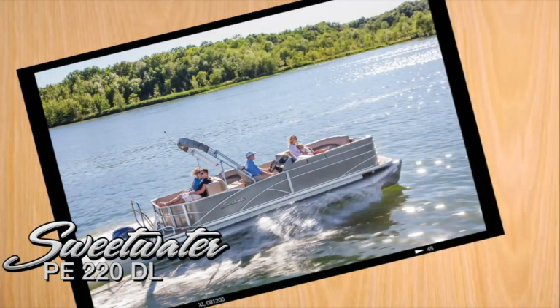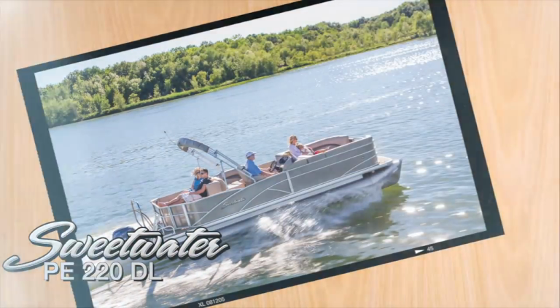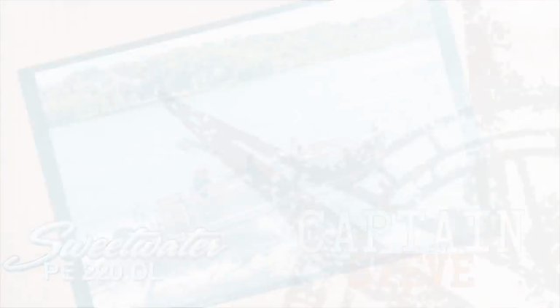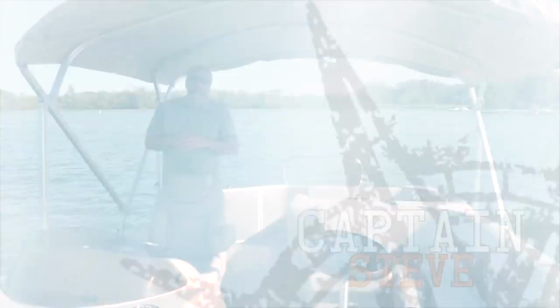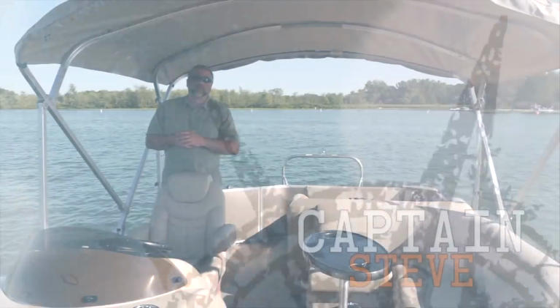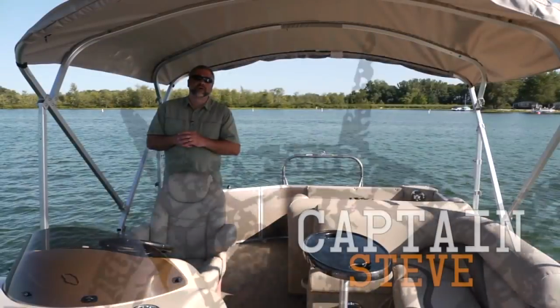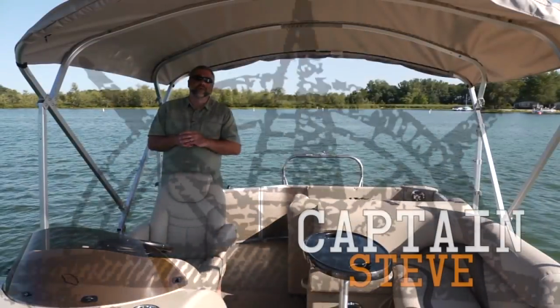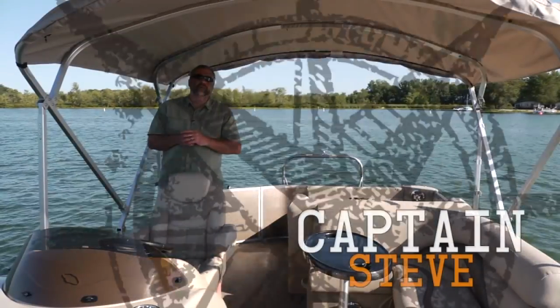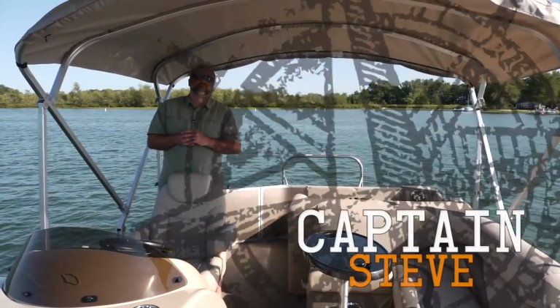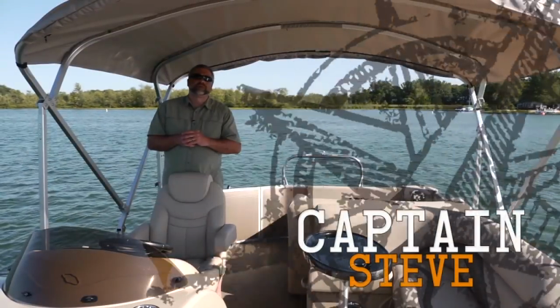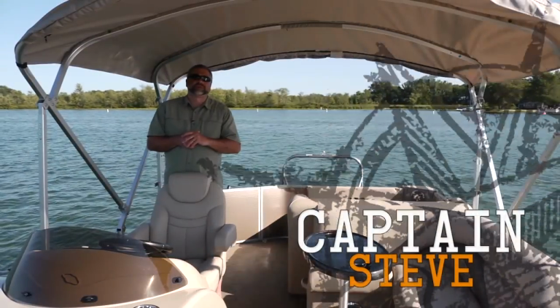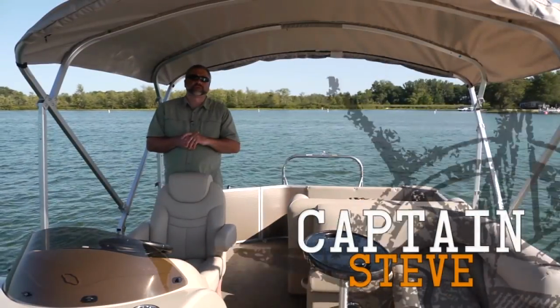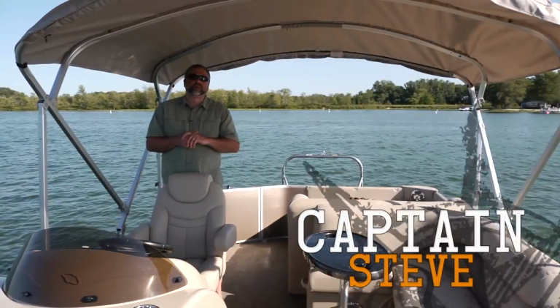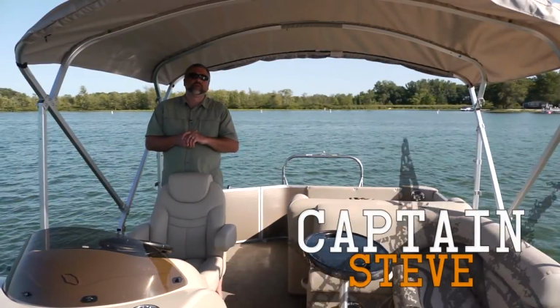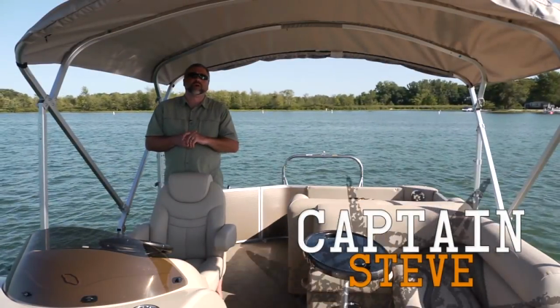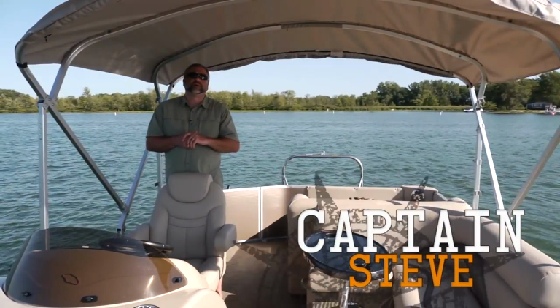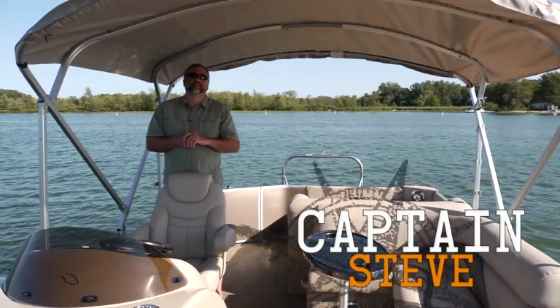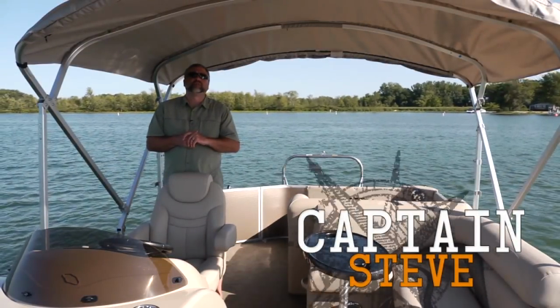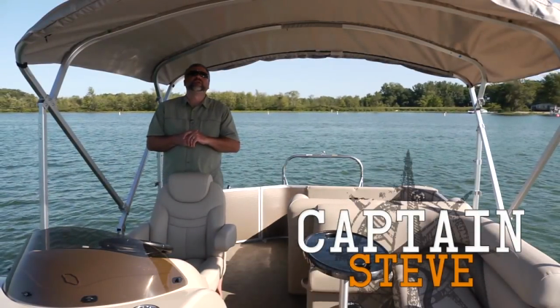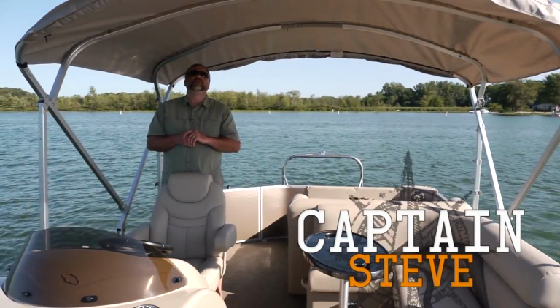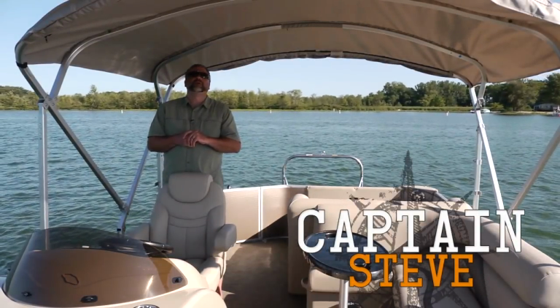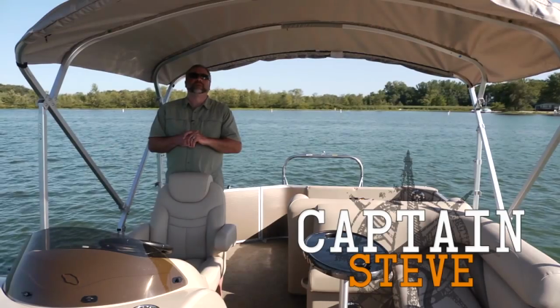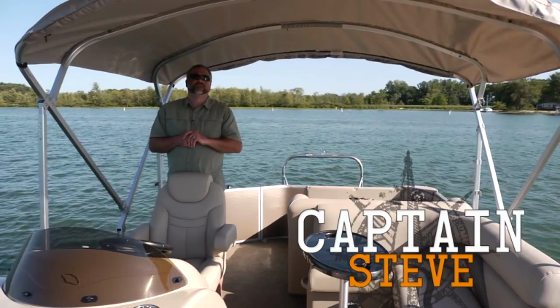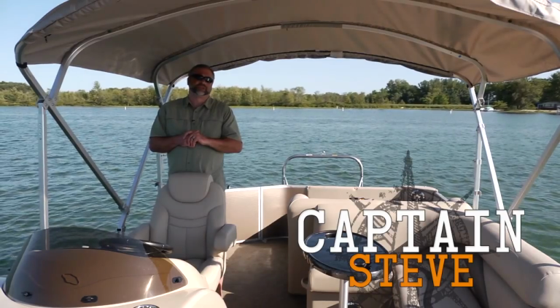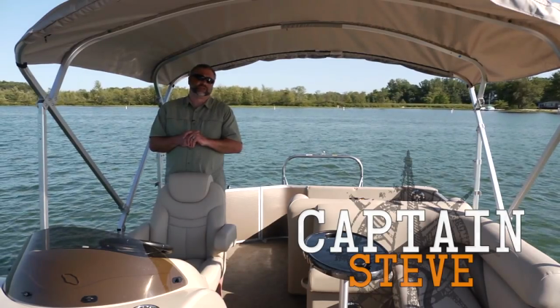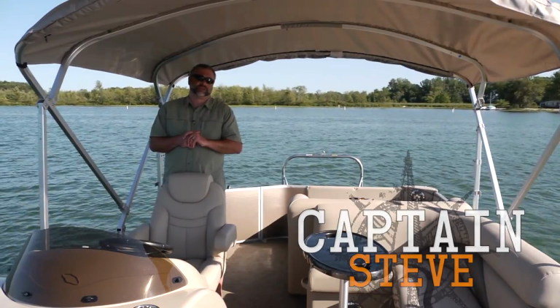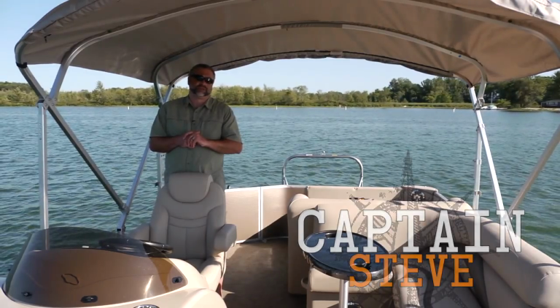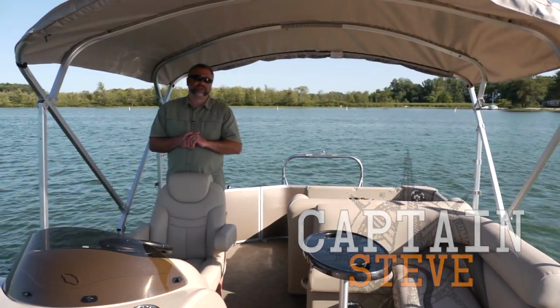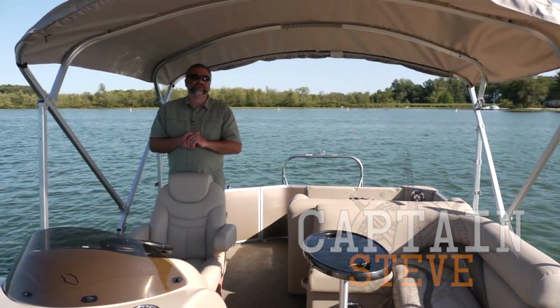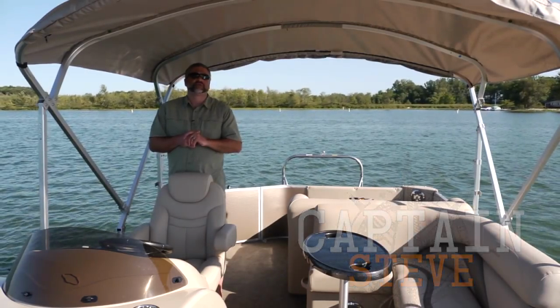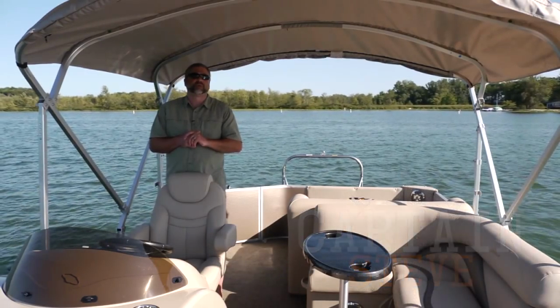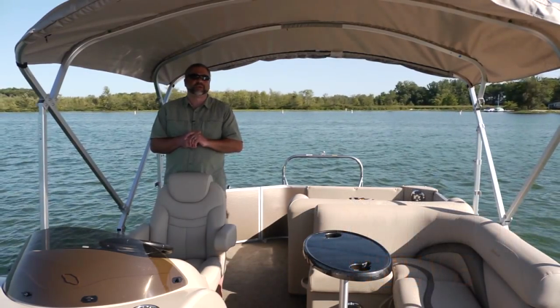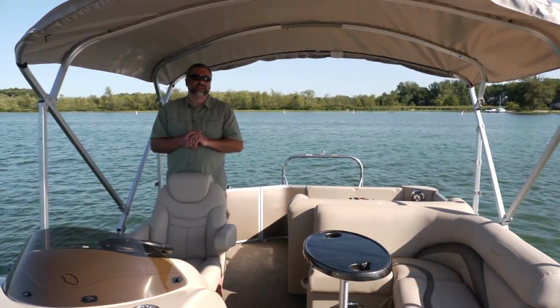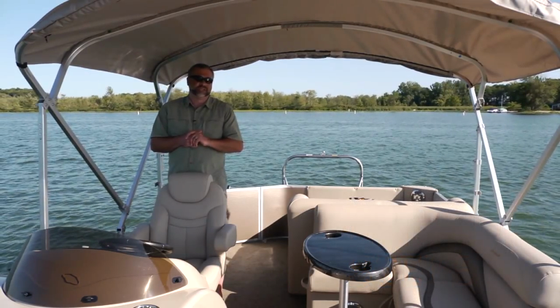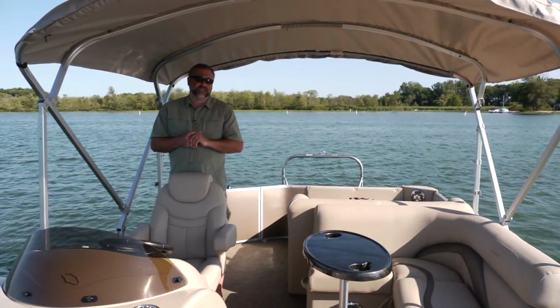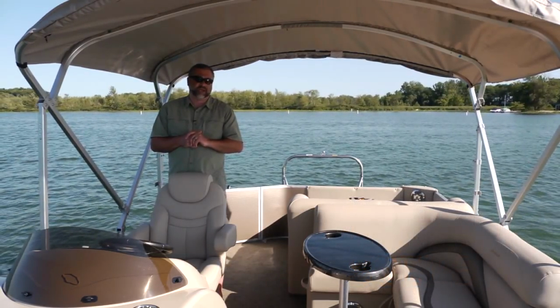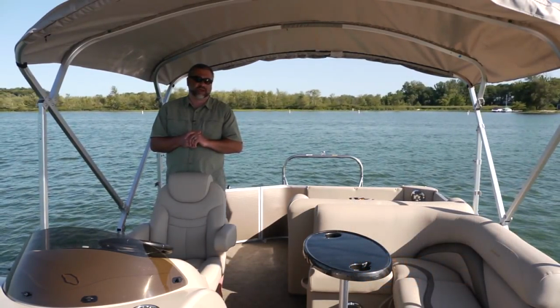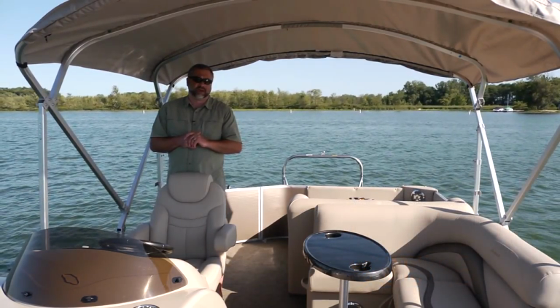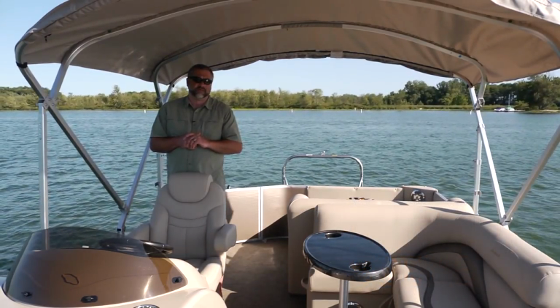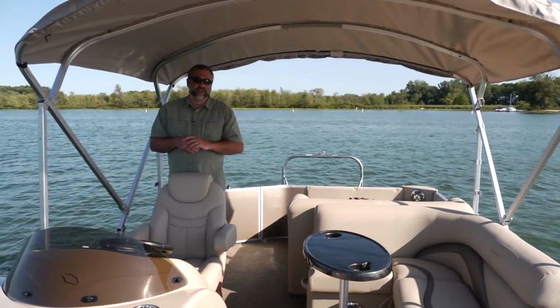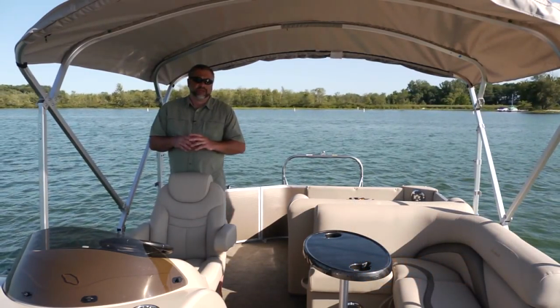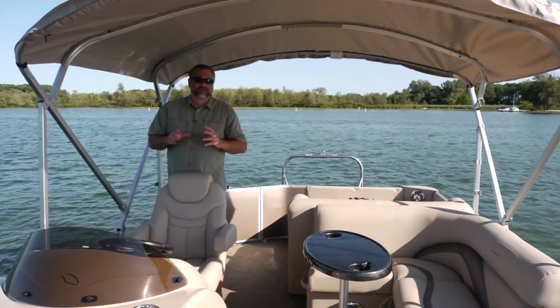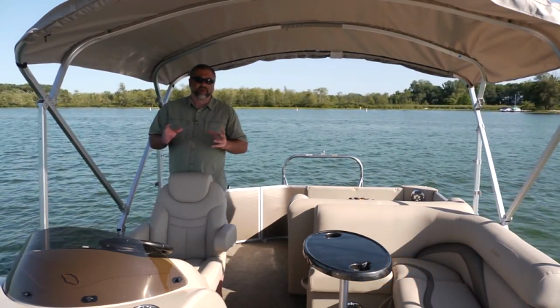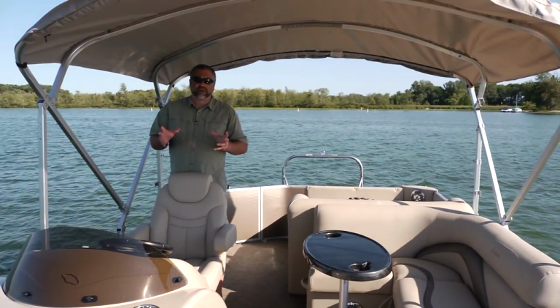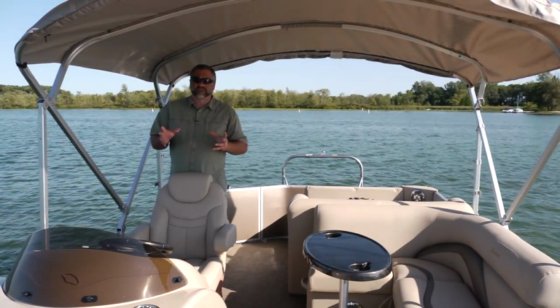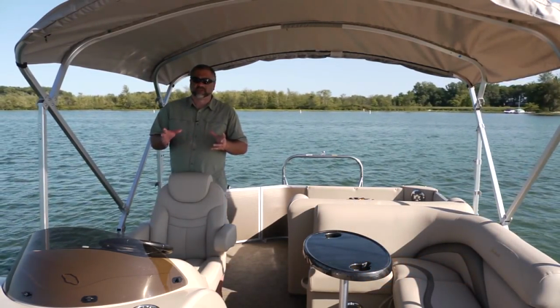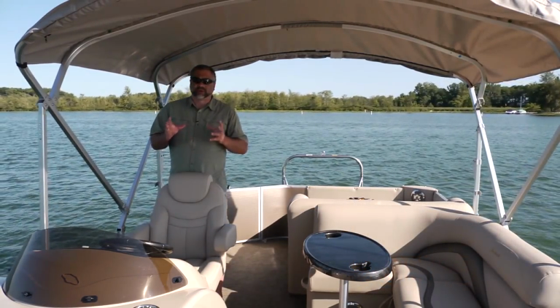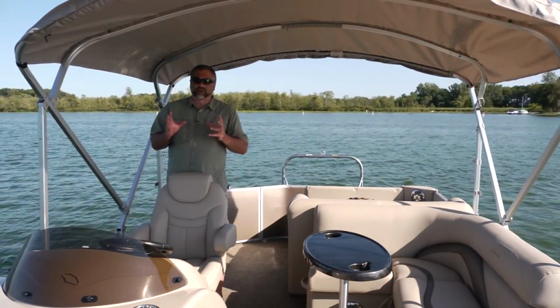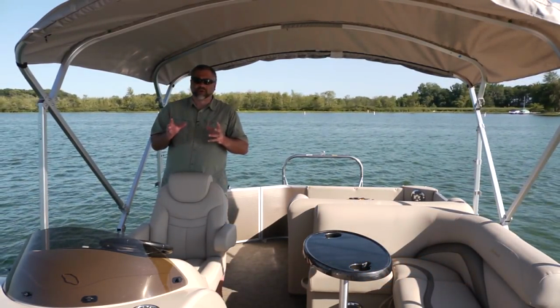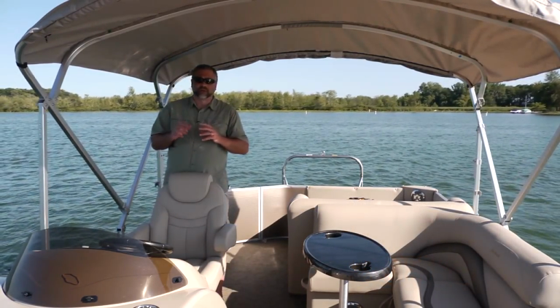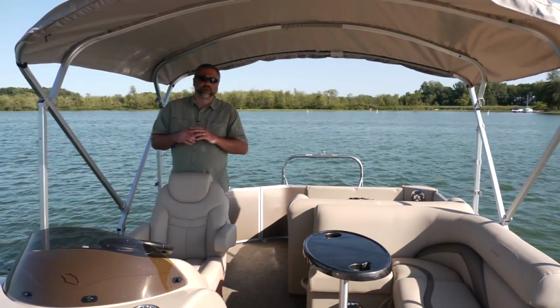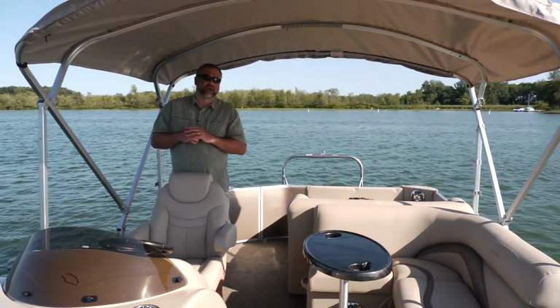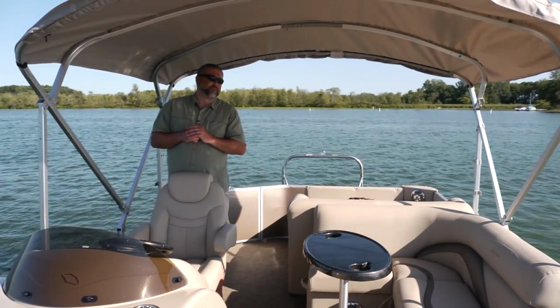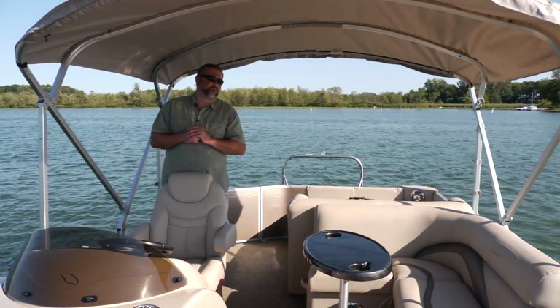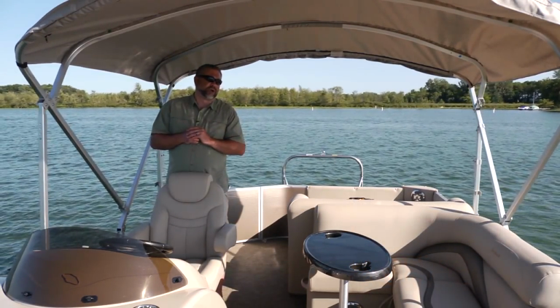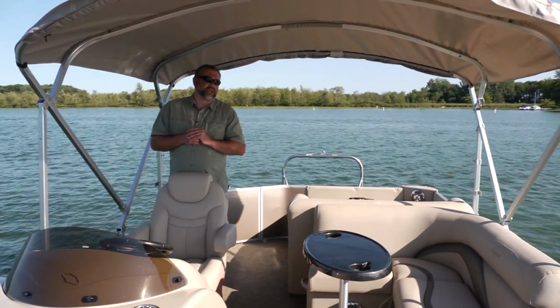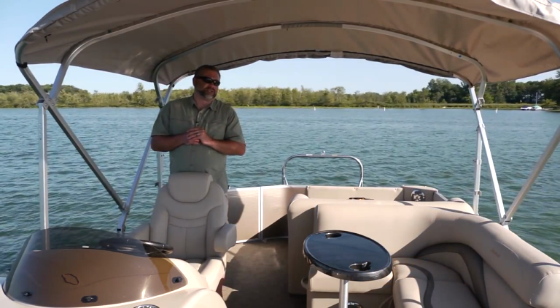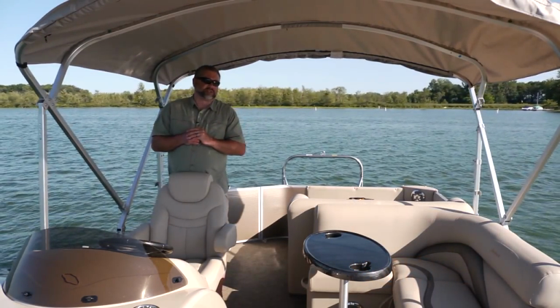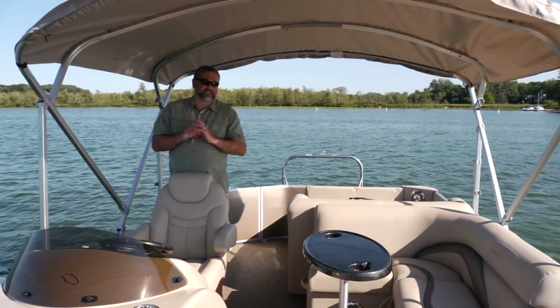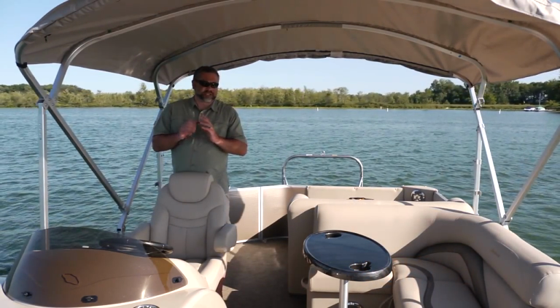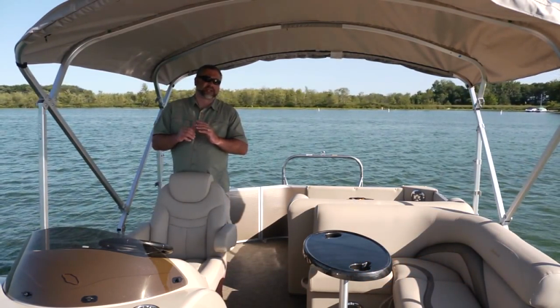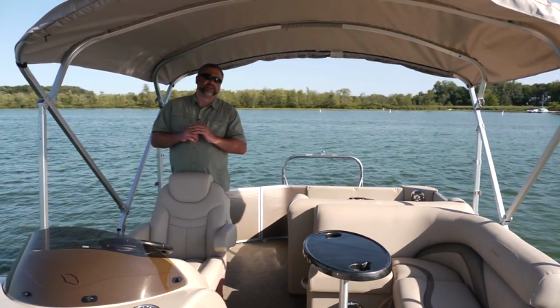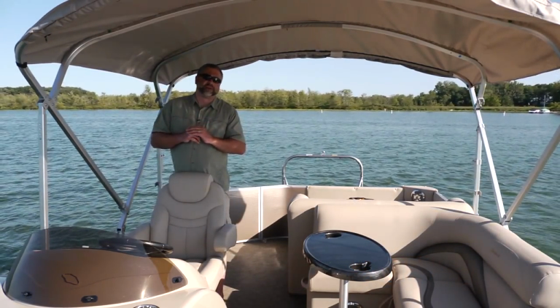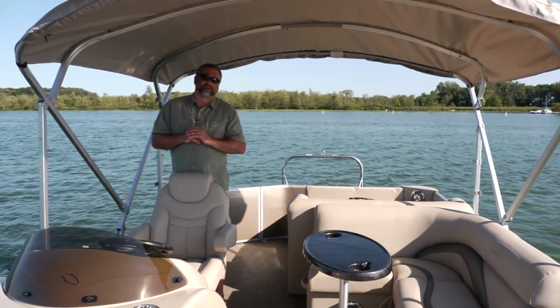Hello and welcome aboard the Sweetwater Premium Edition 220DL. This boat has some incredible upgrades — let's take a look.